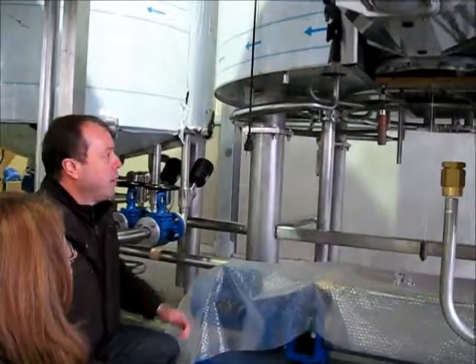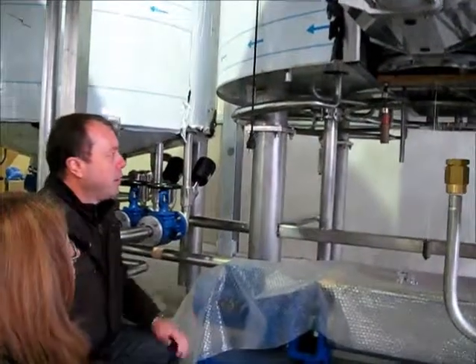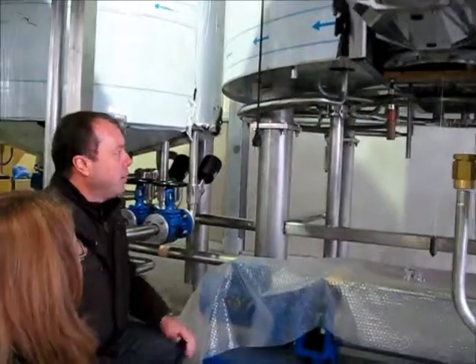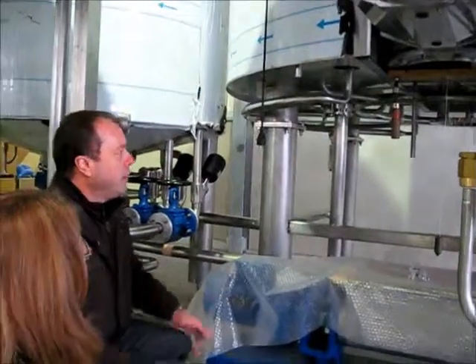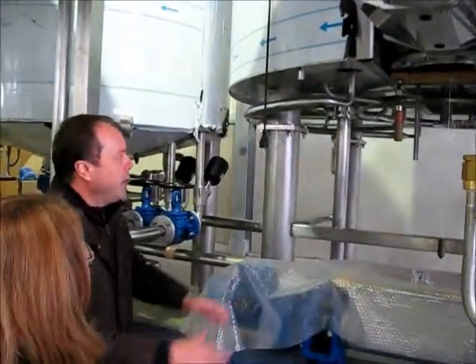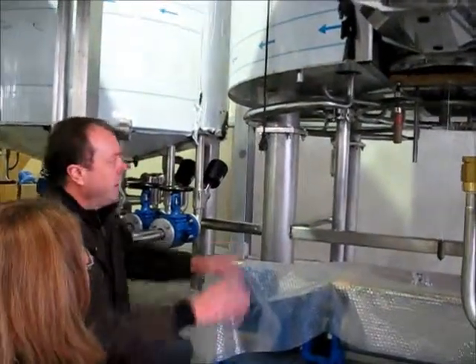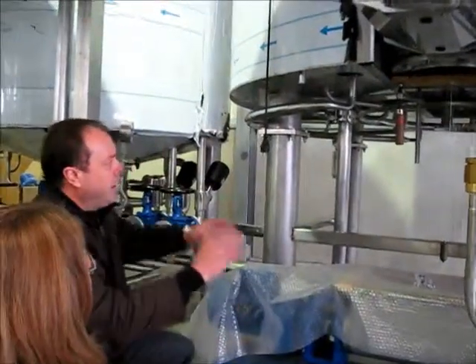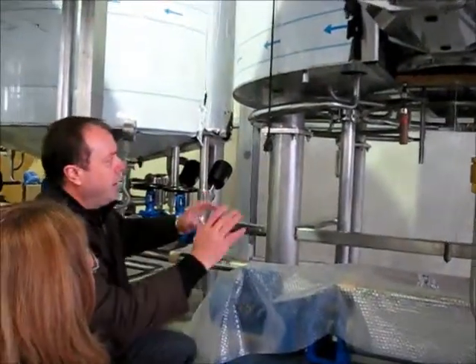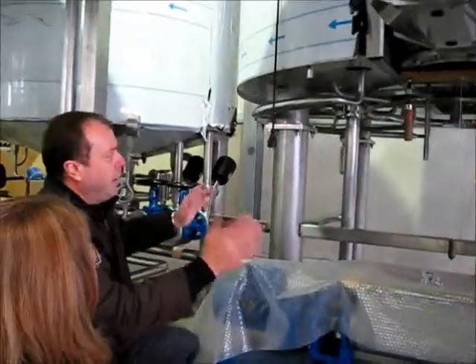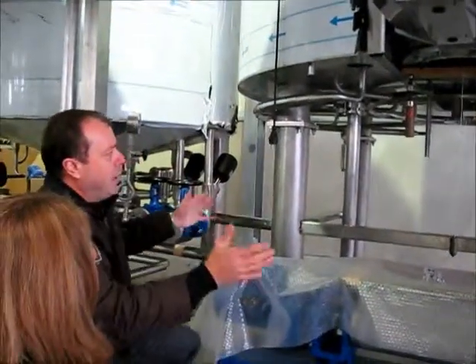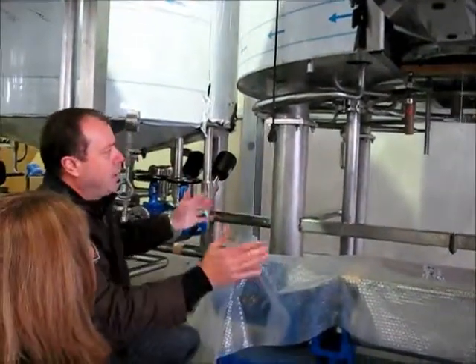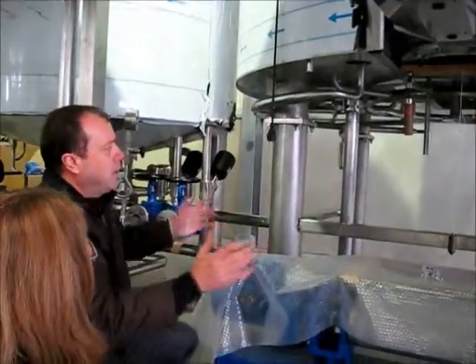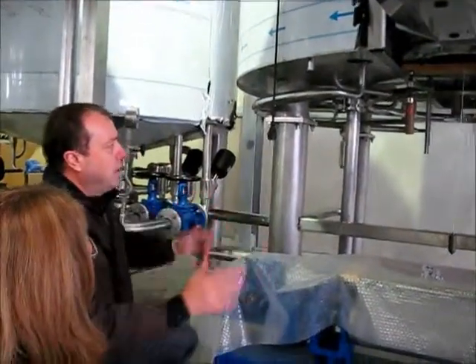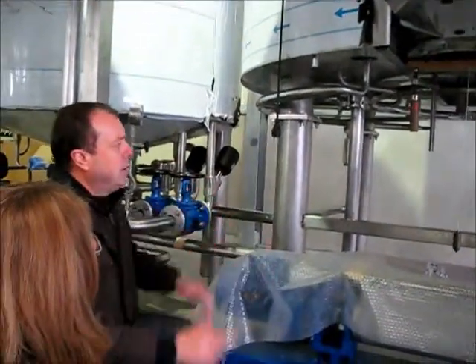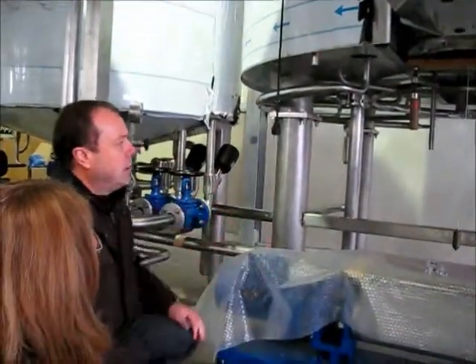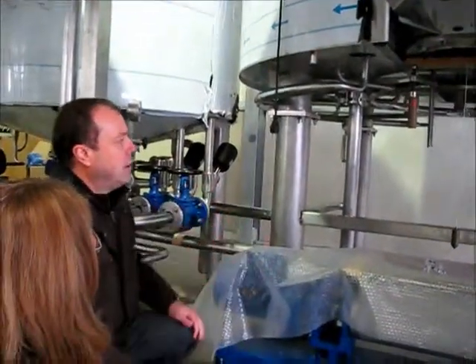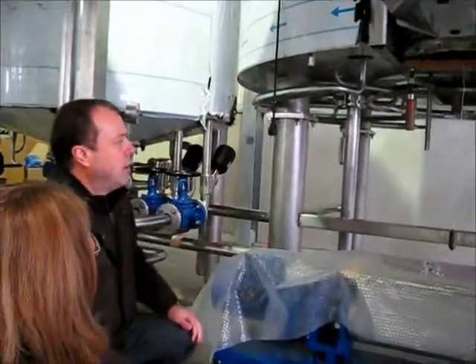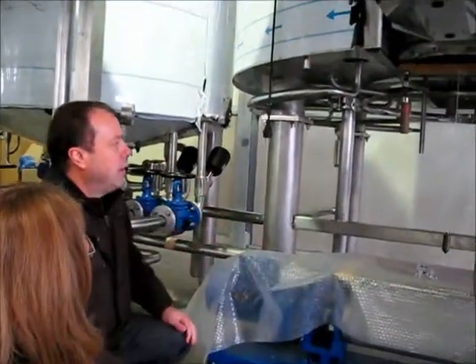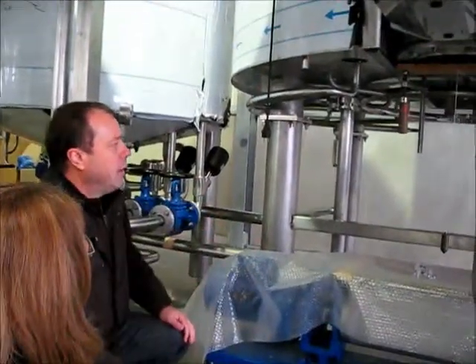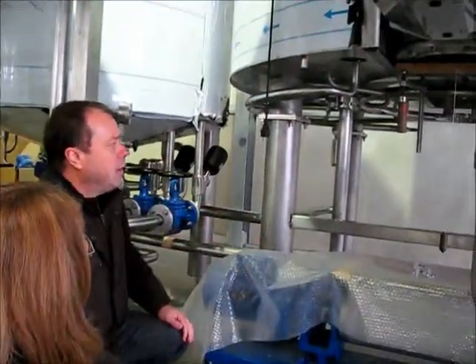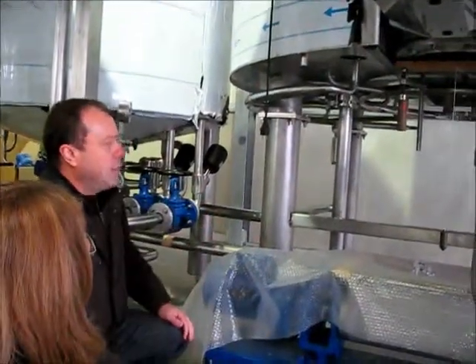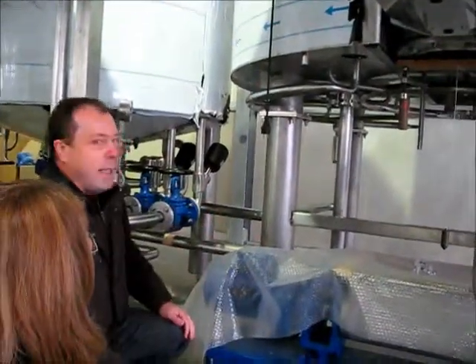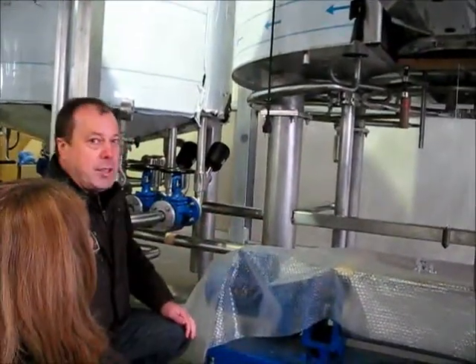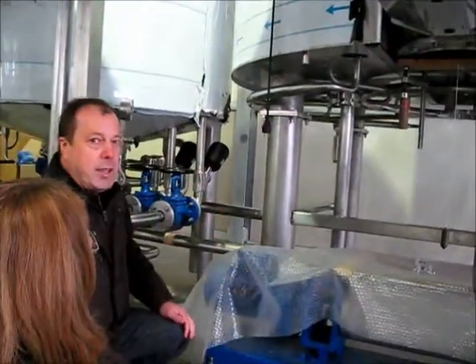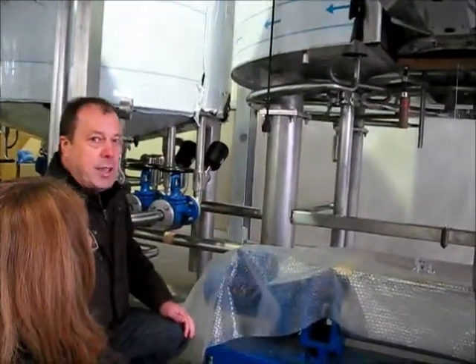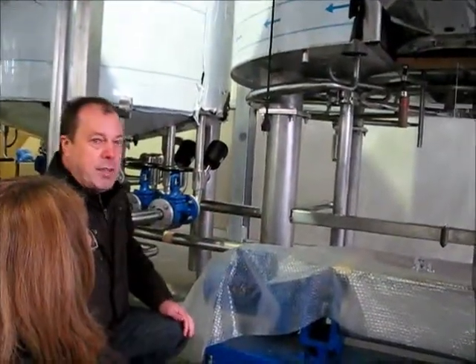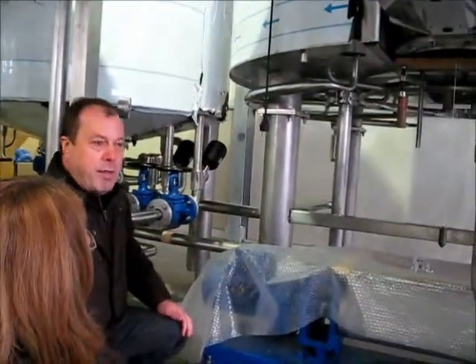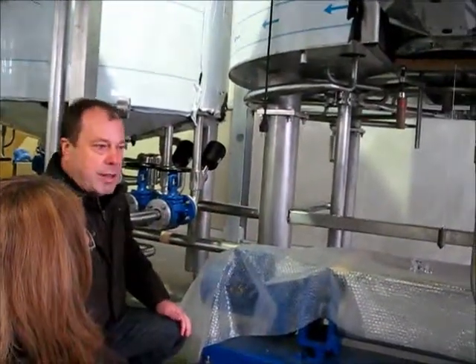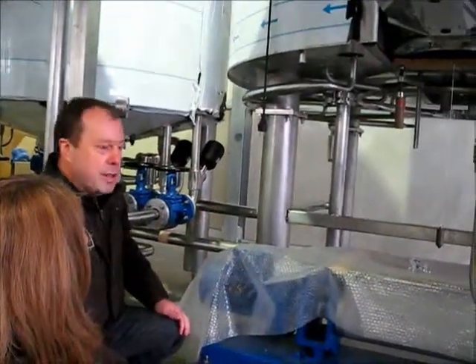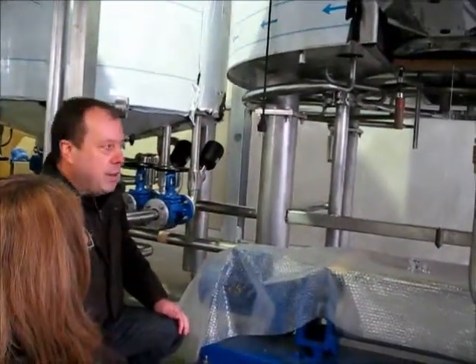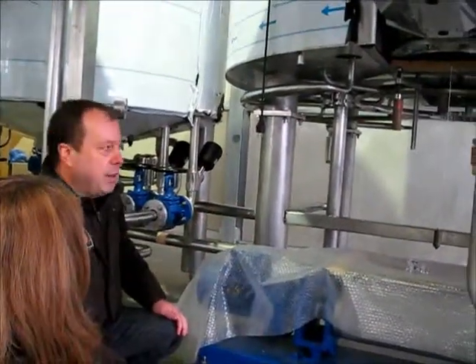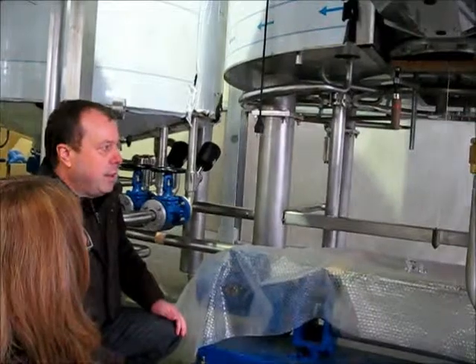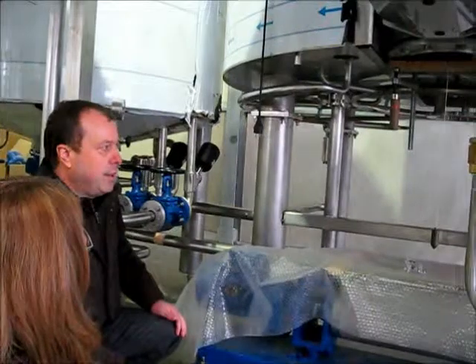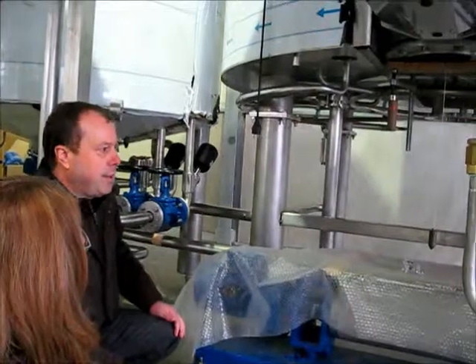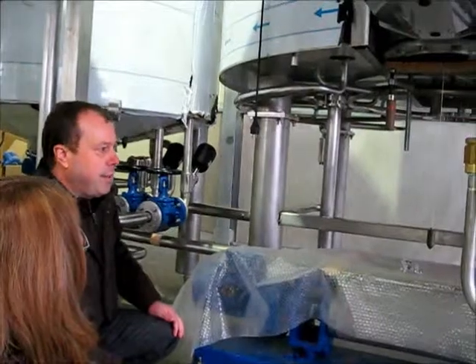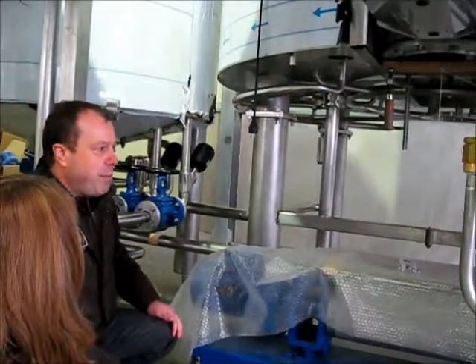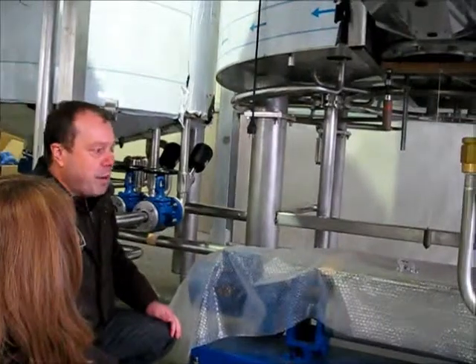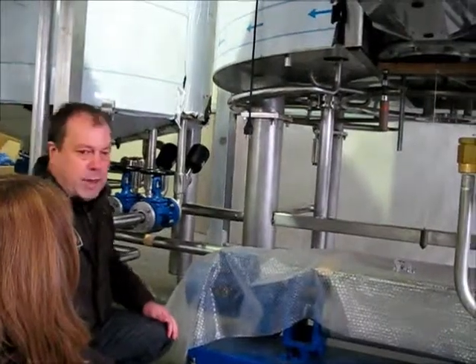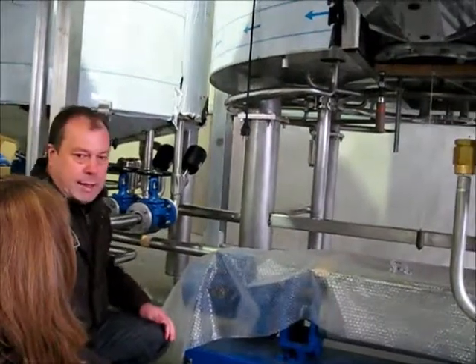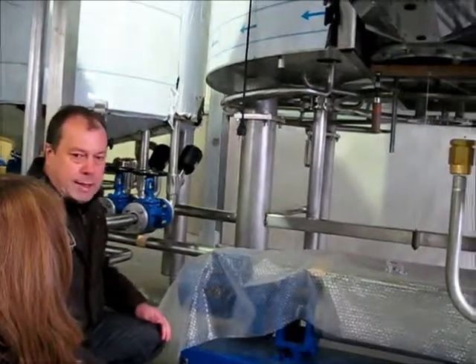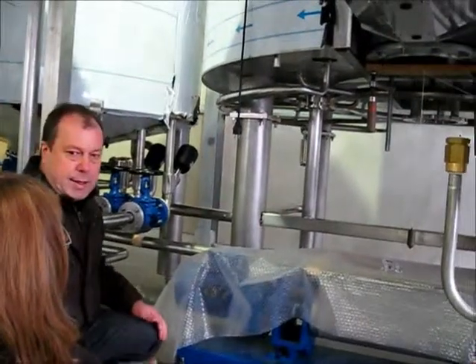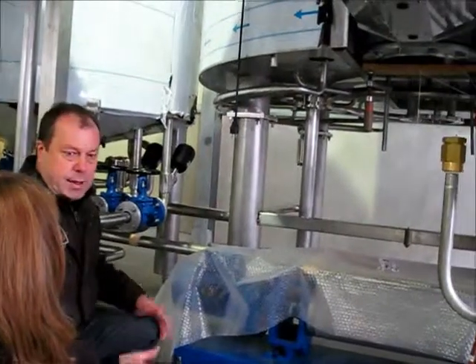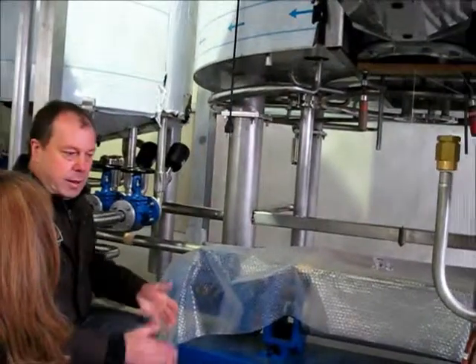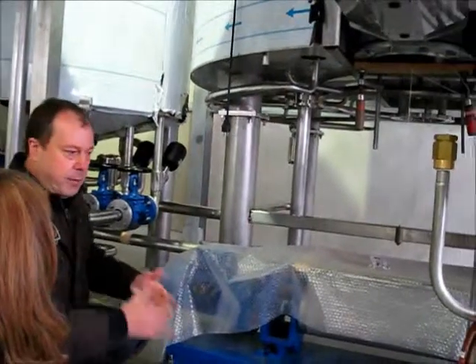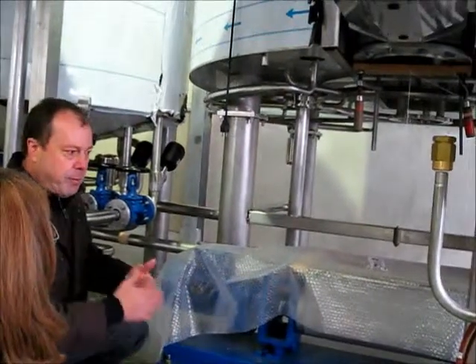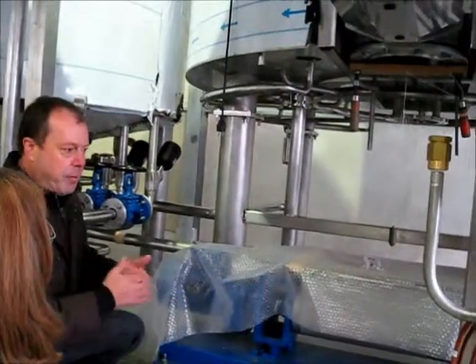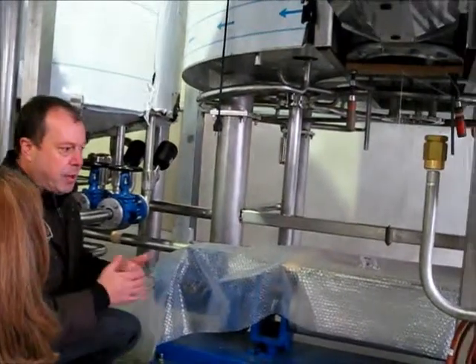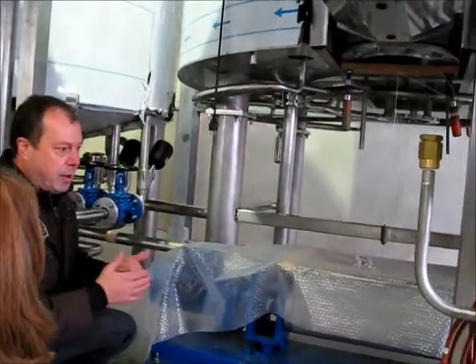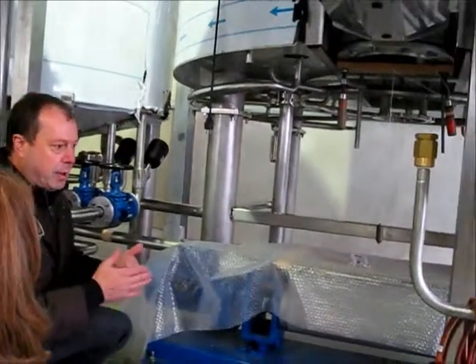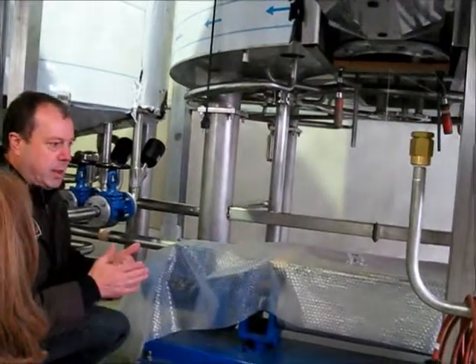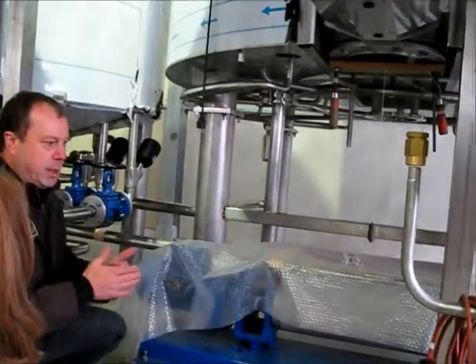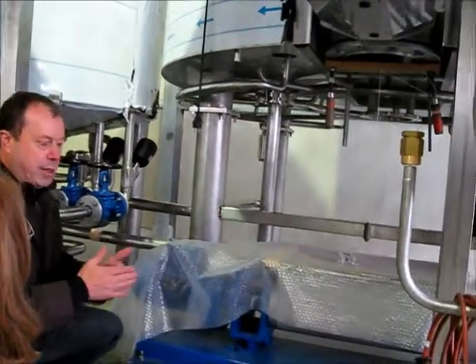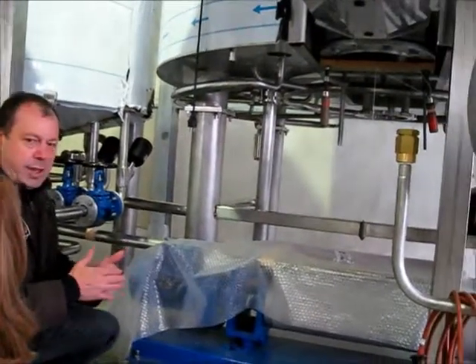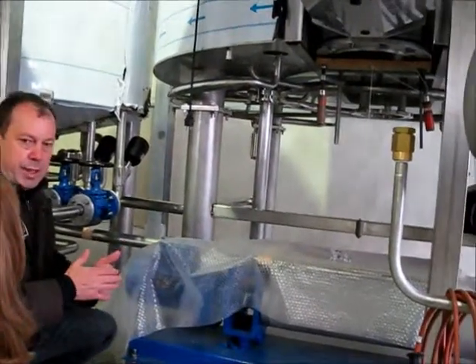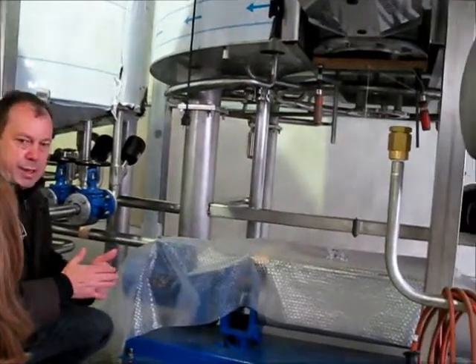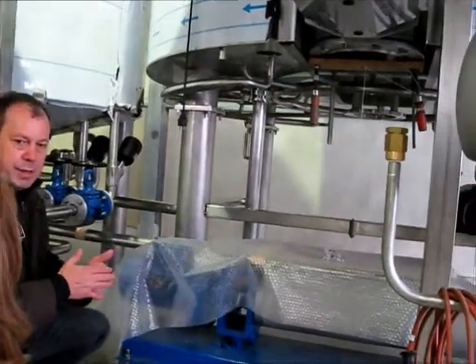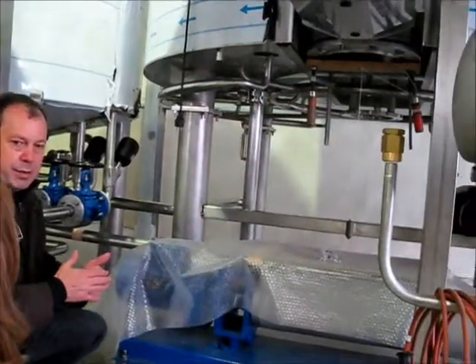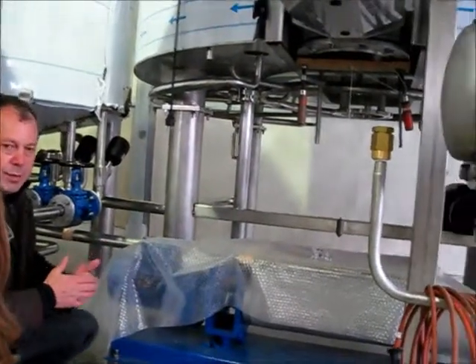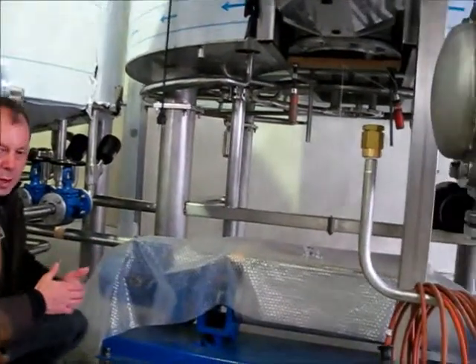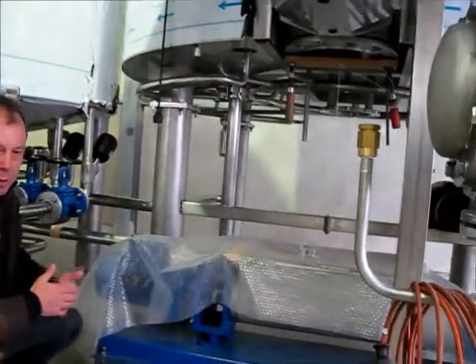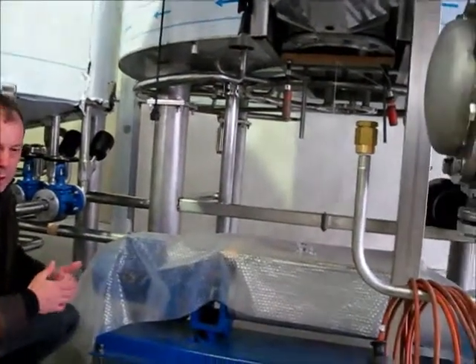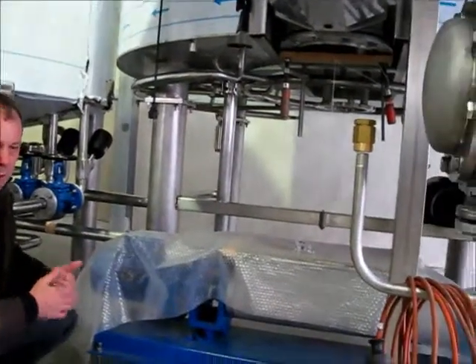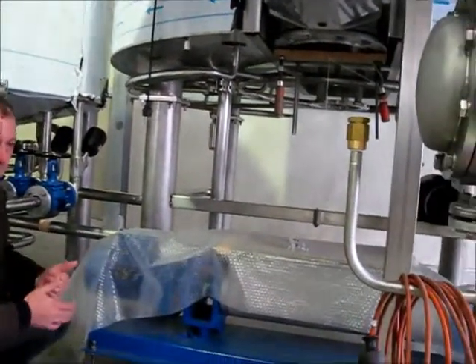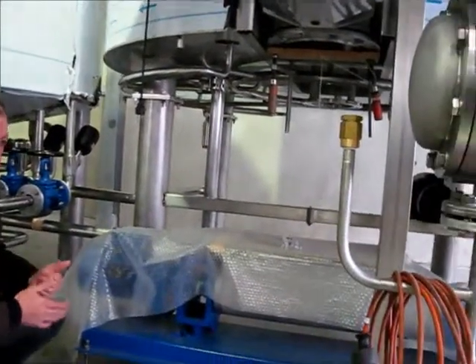Stephanie, the Lauter Tun is actually the vessel that separates the solids from the liquid.